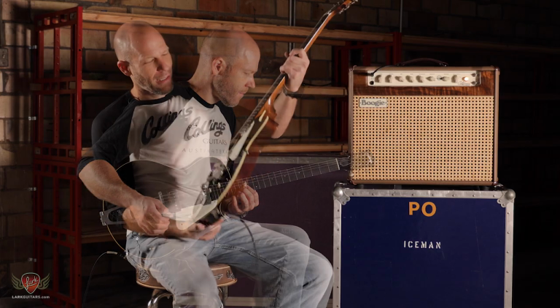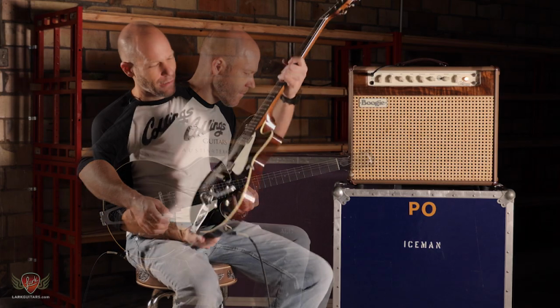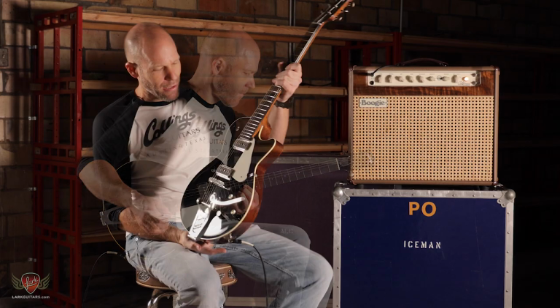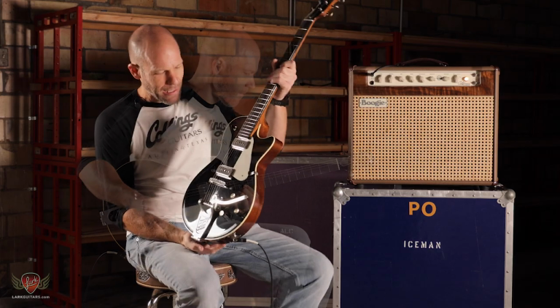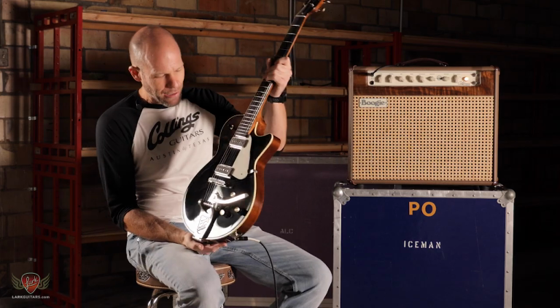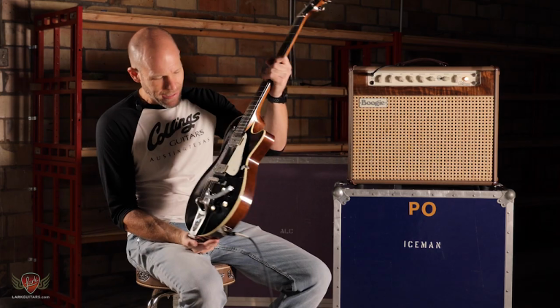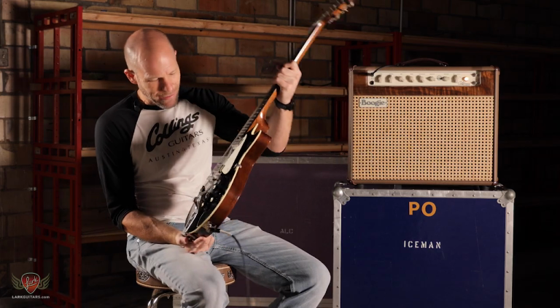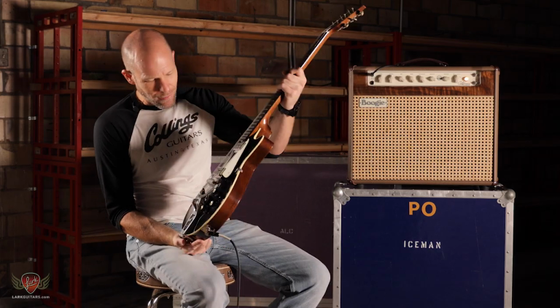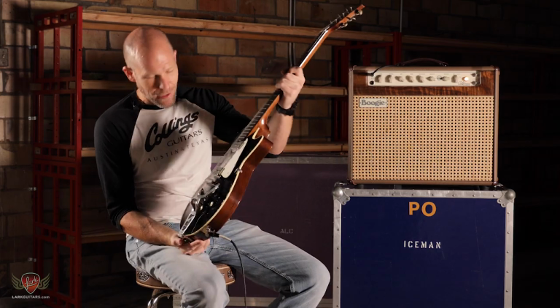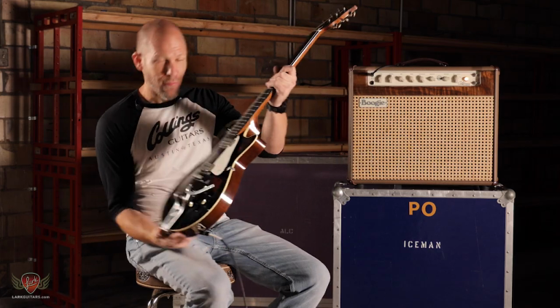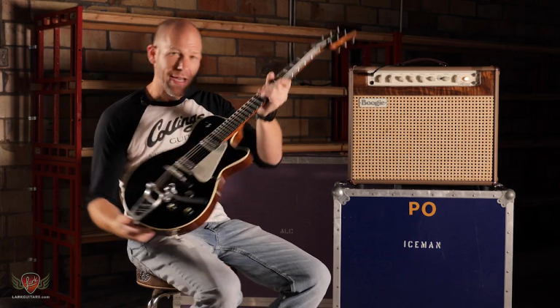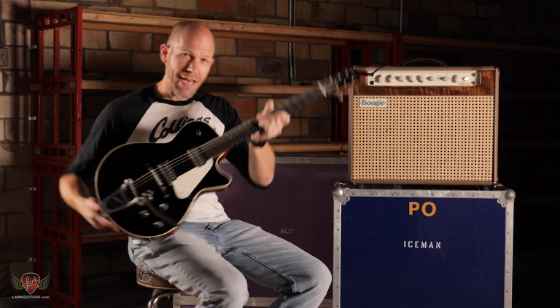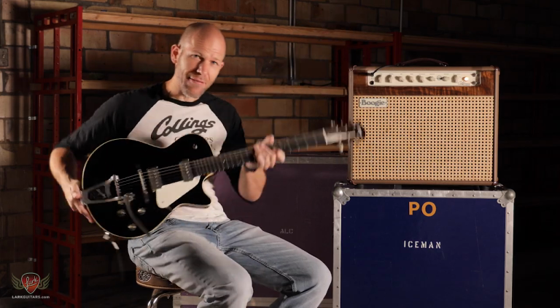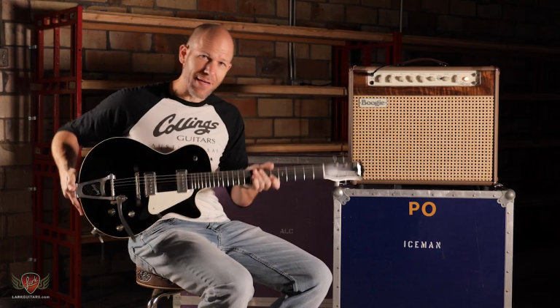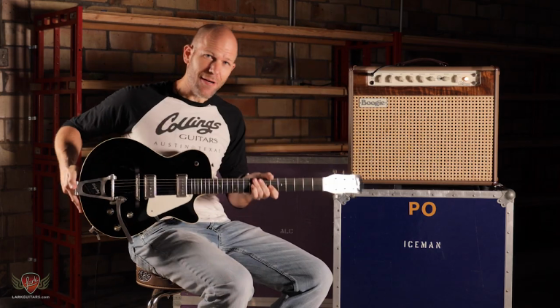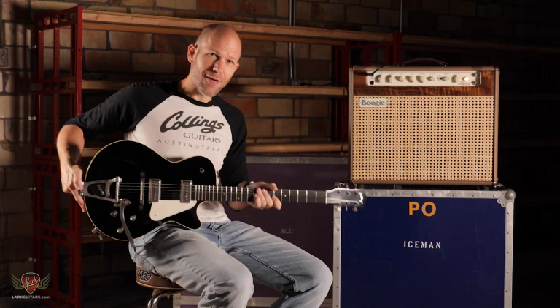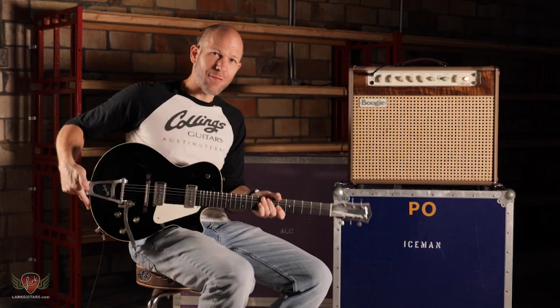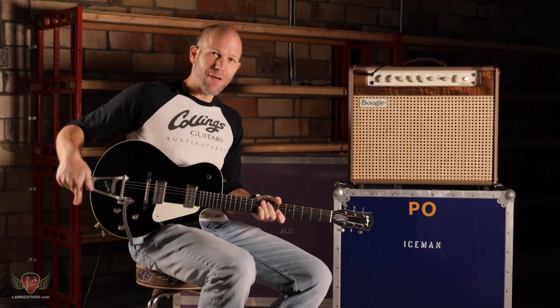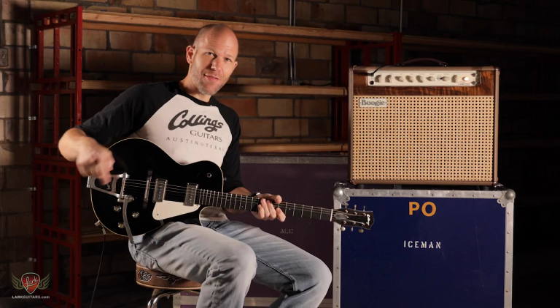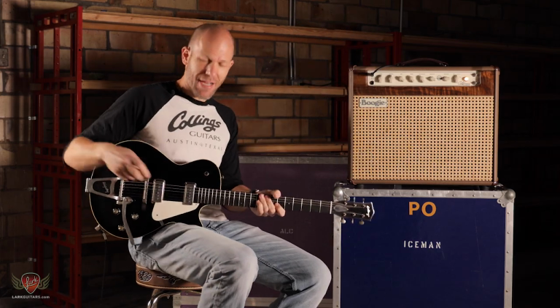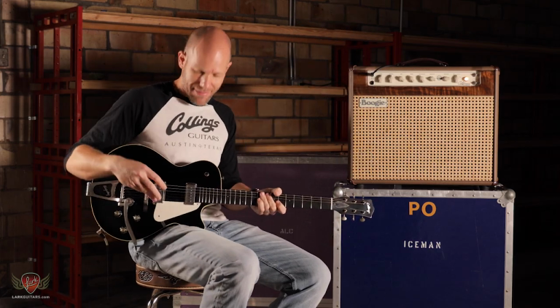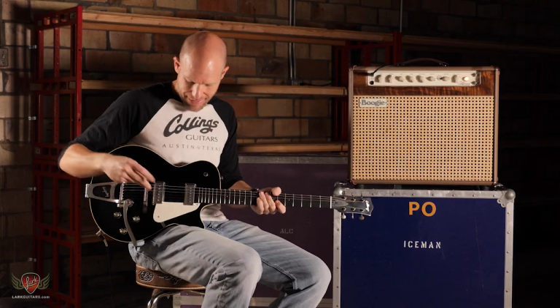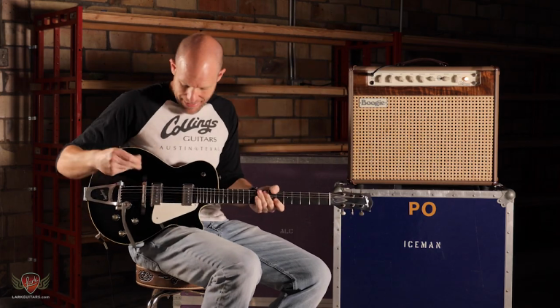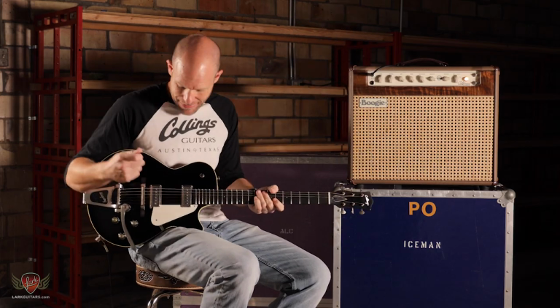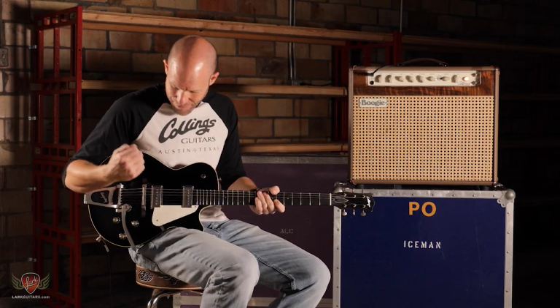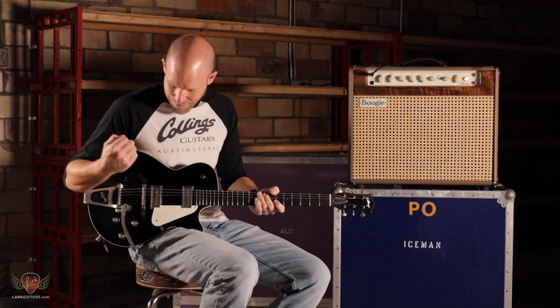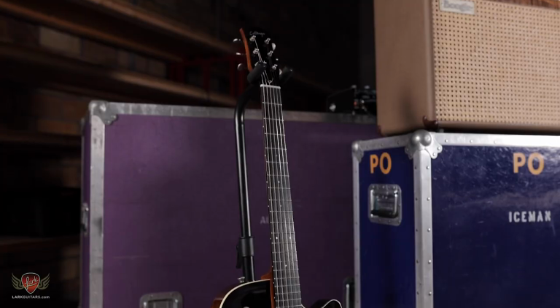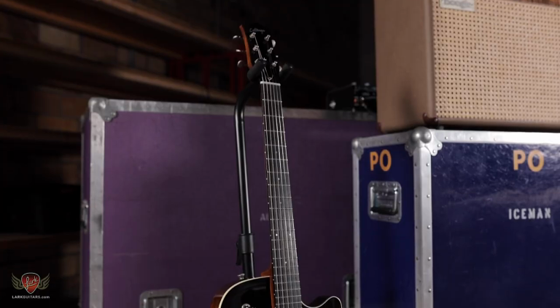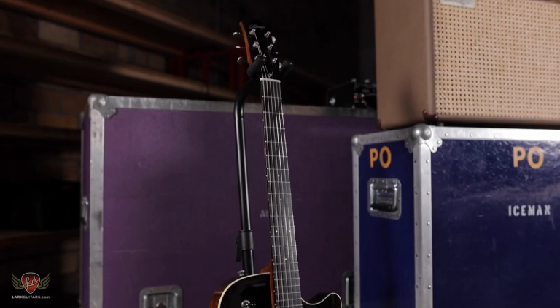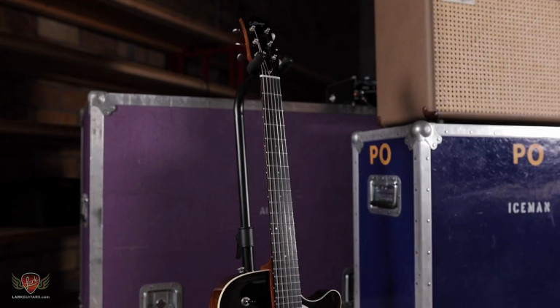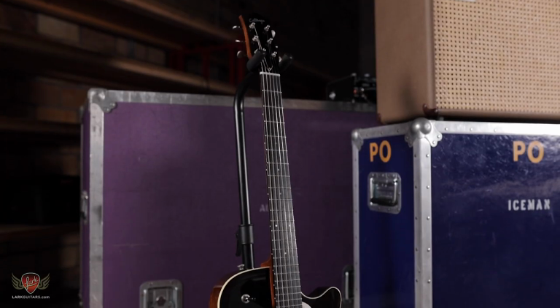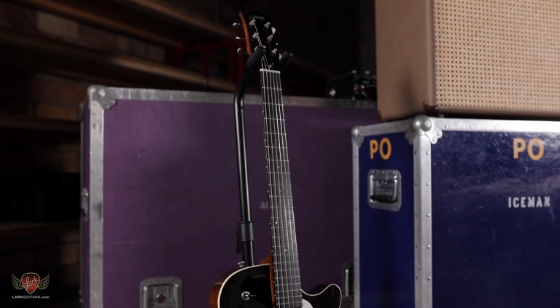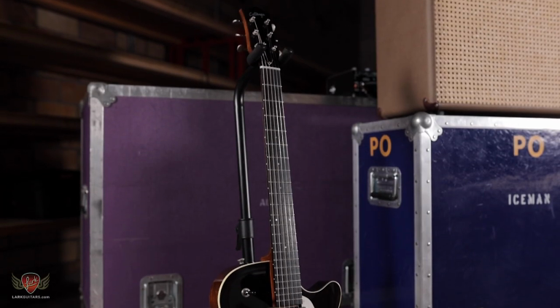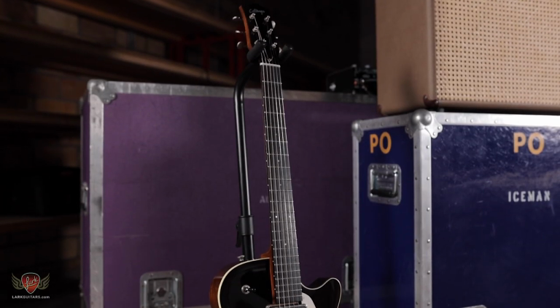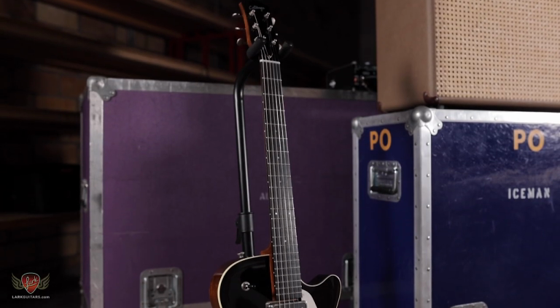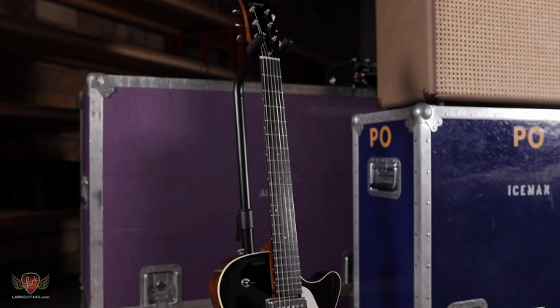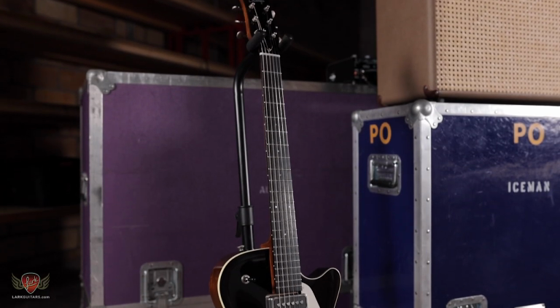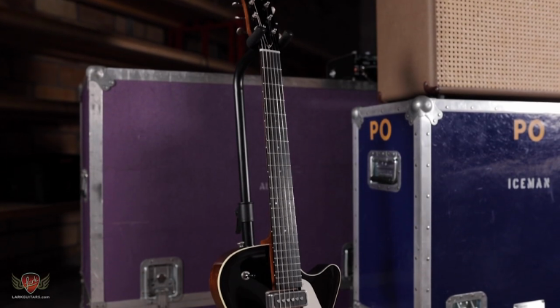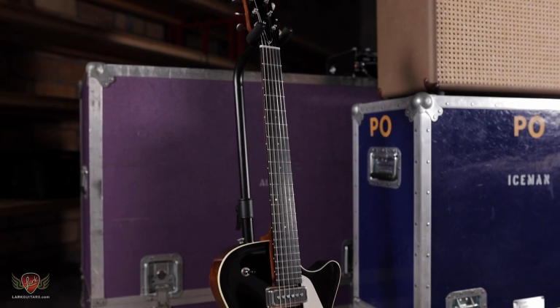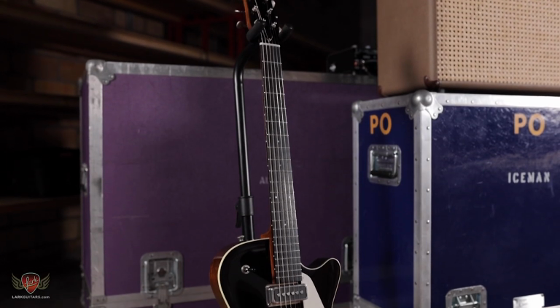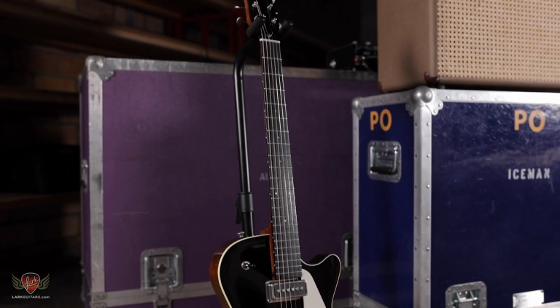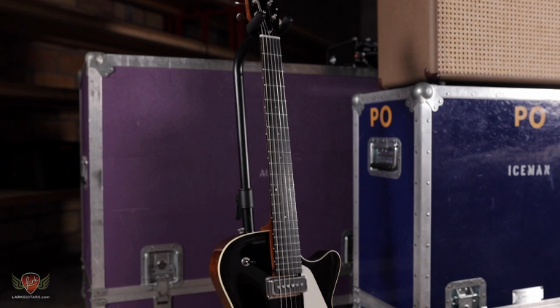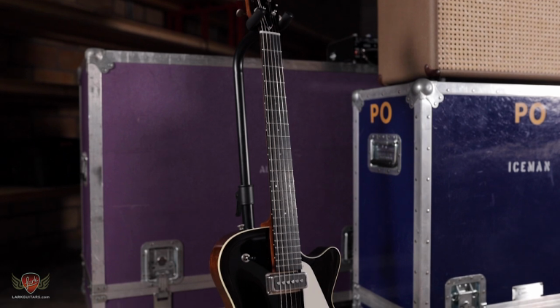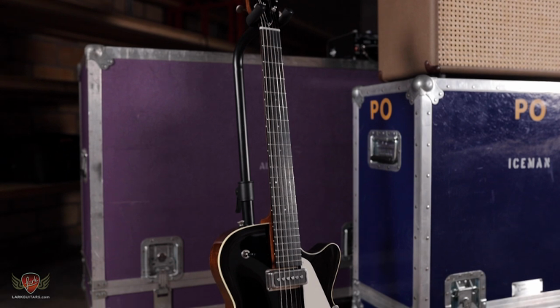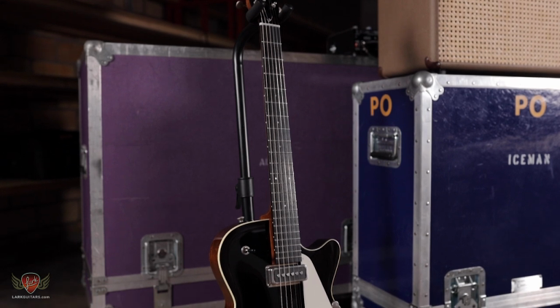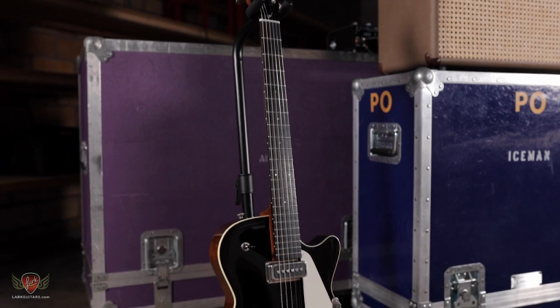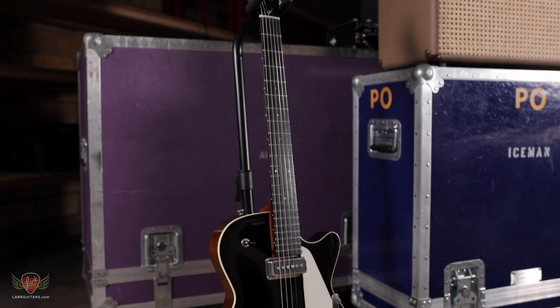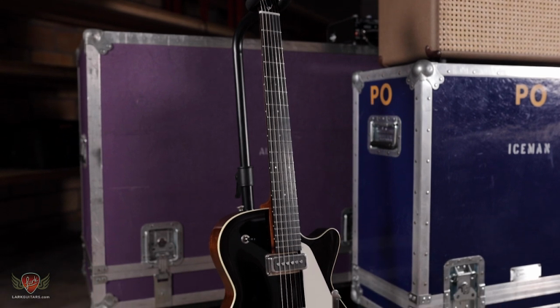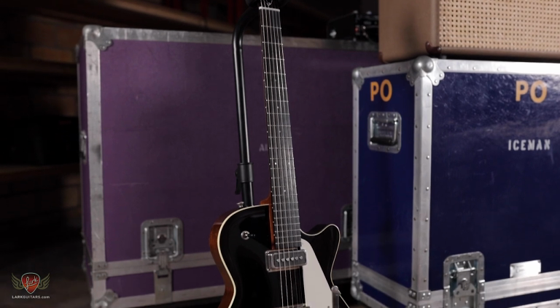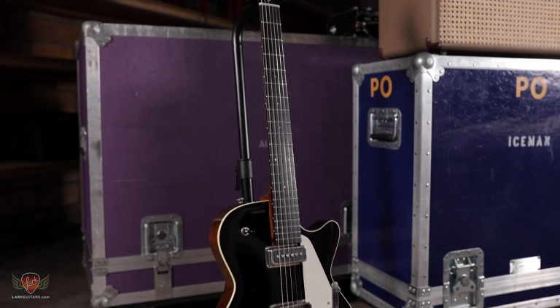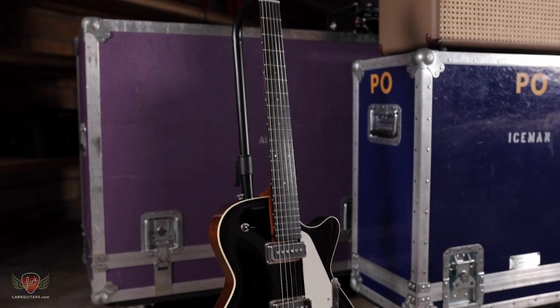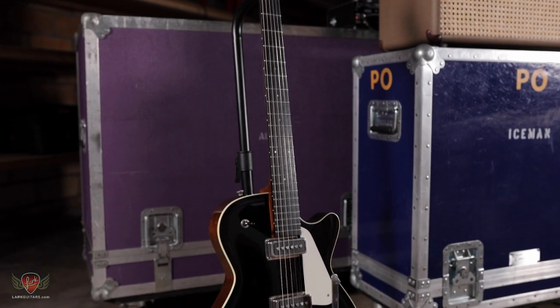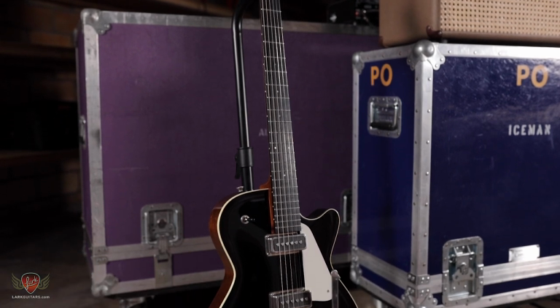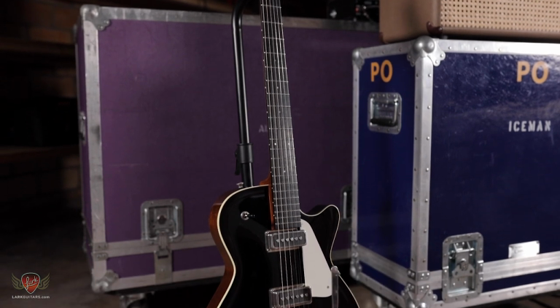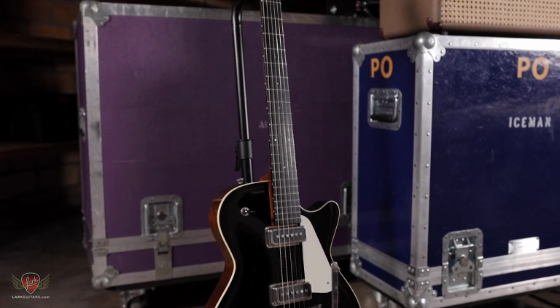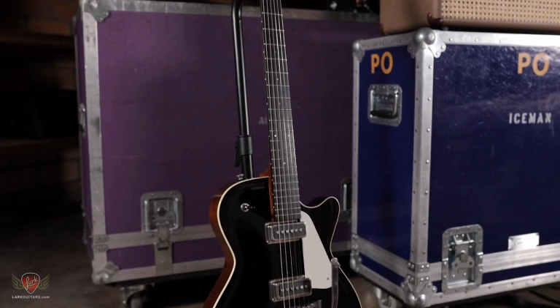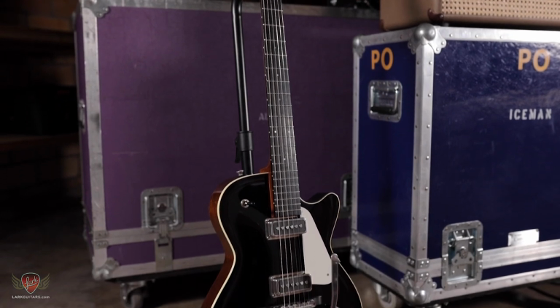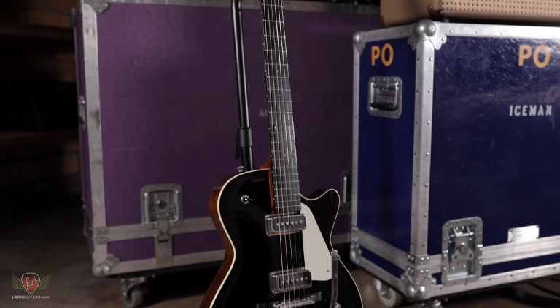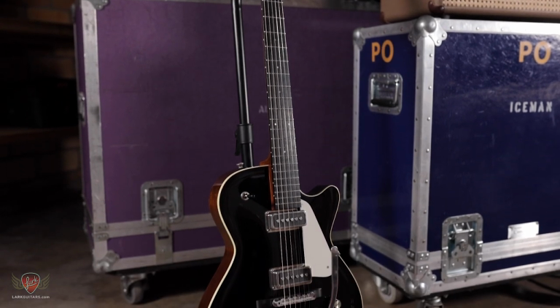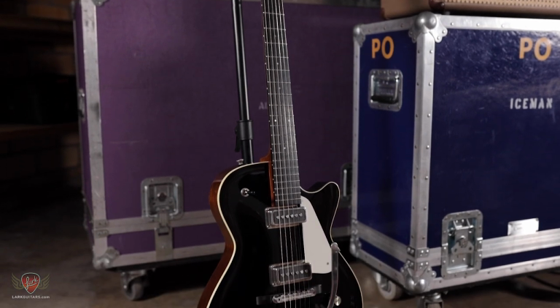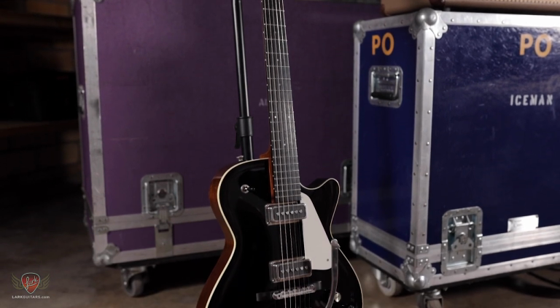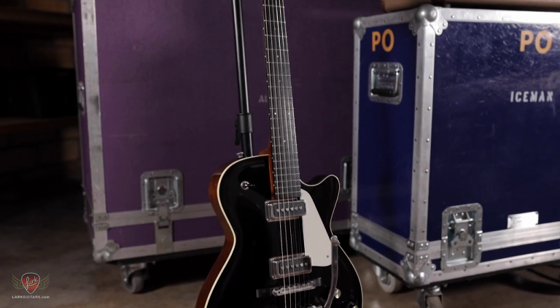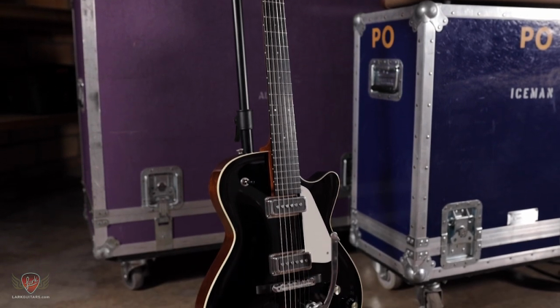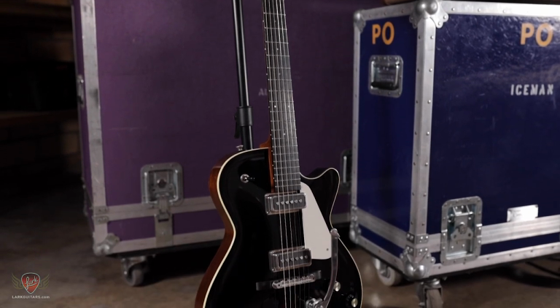Looky, looky, what do we have here? We've got the, finally, the Collings 470 JL, Julian Lage.